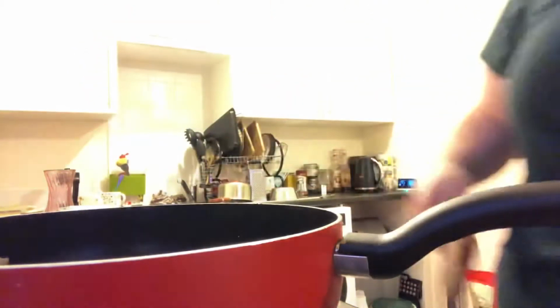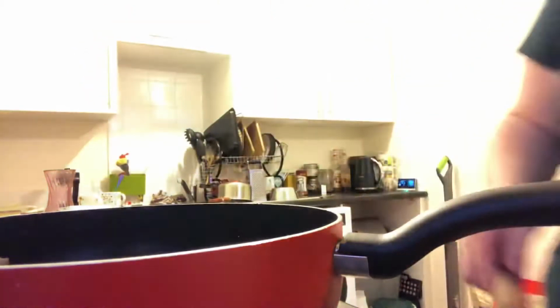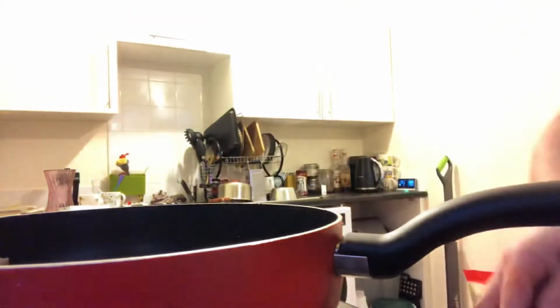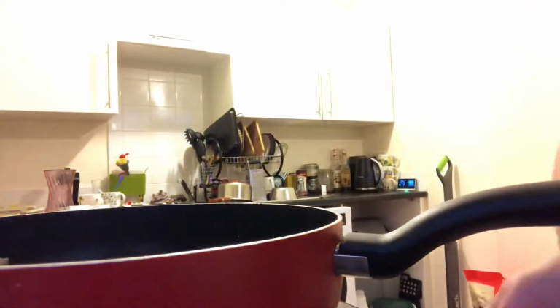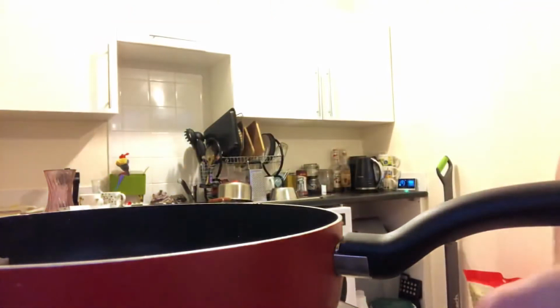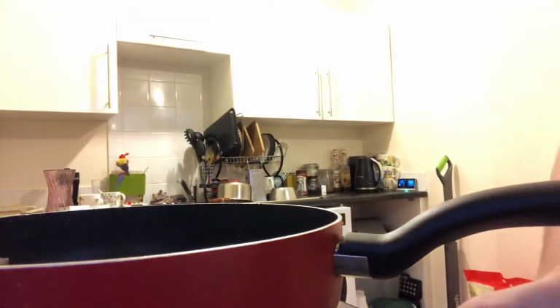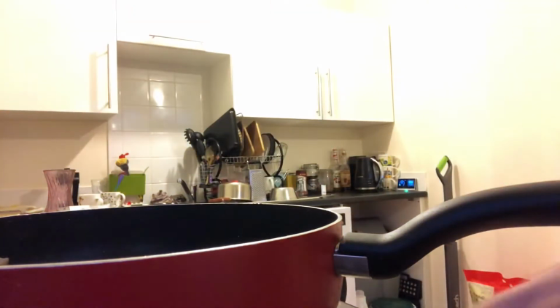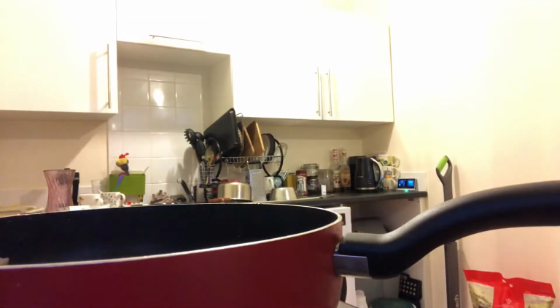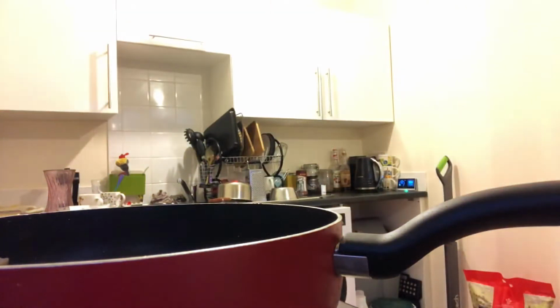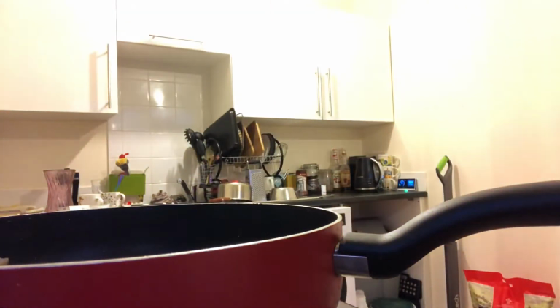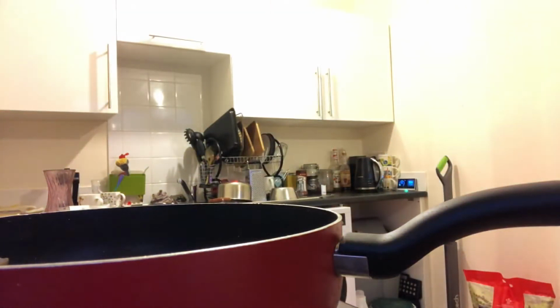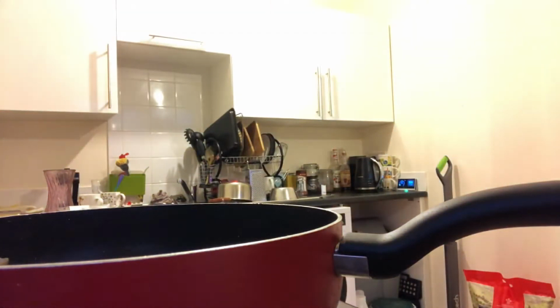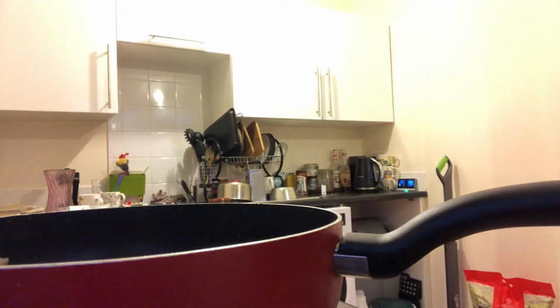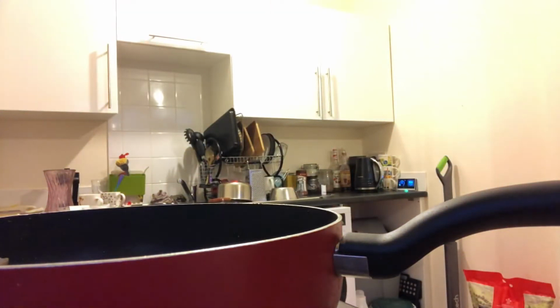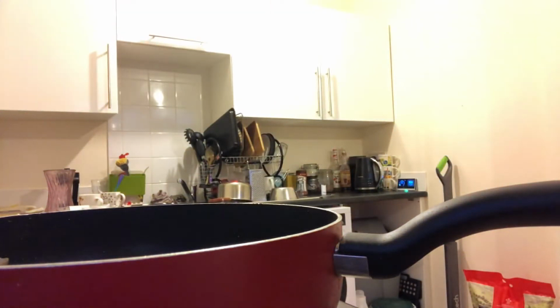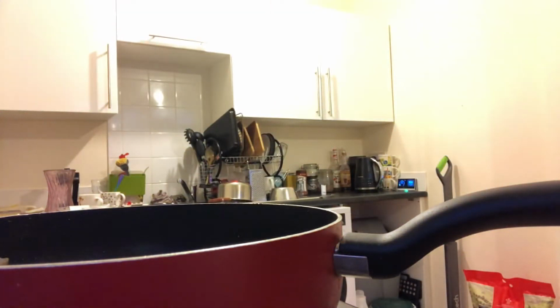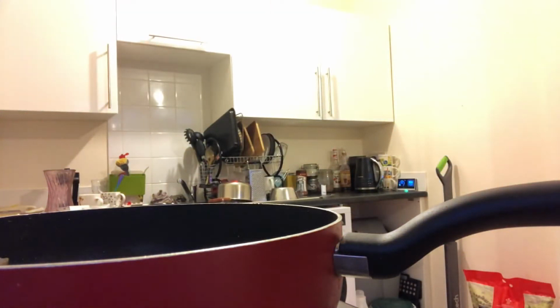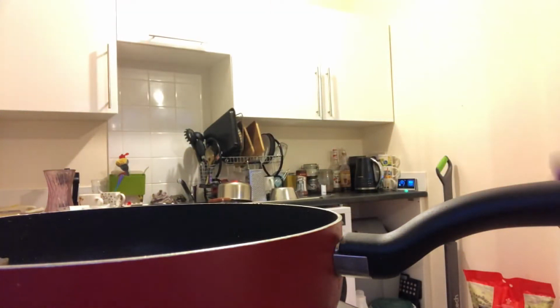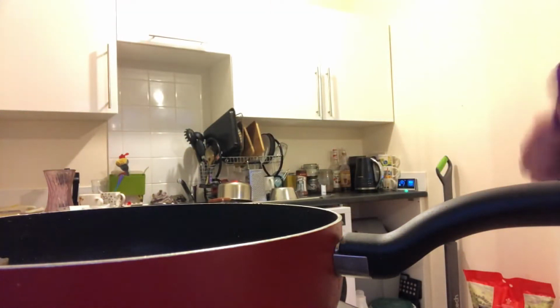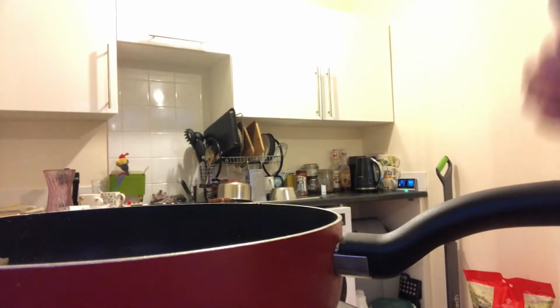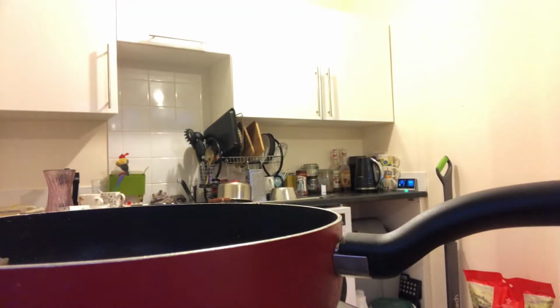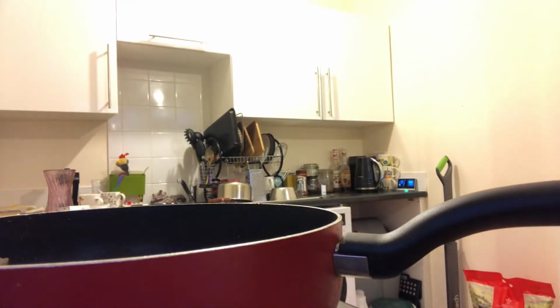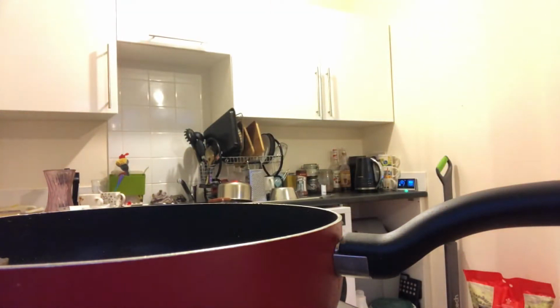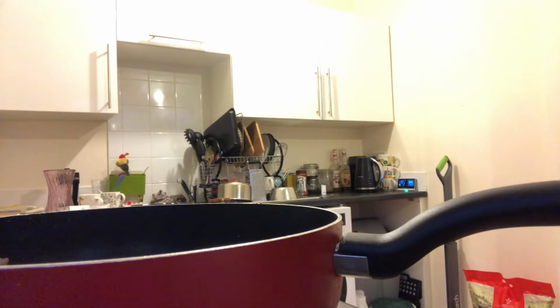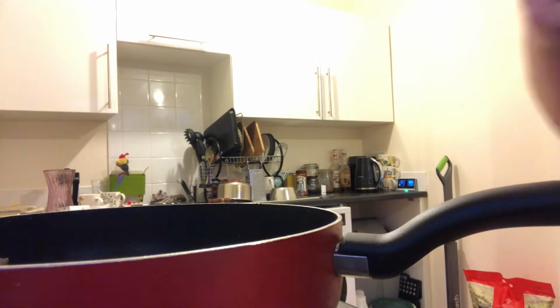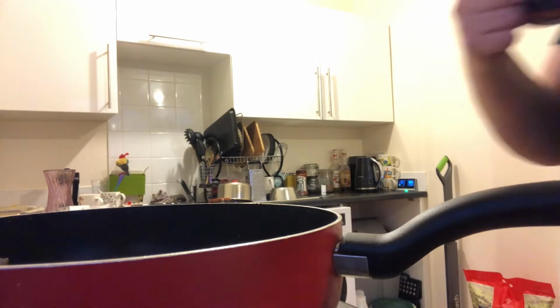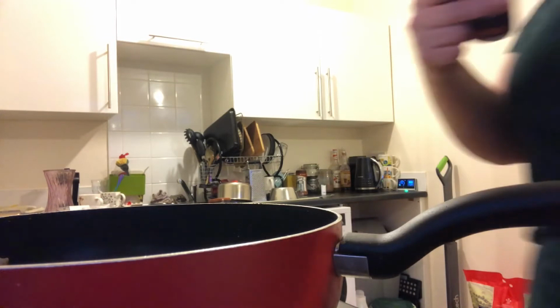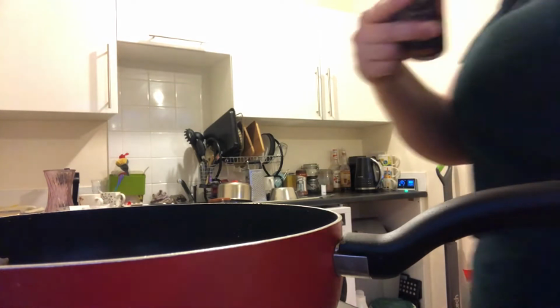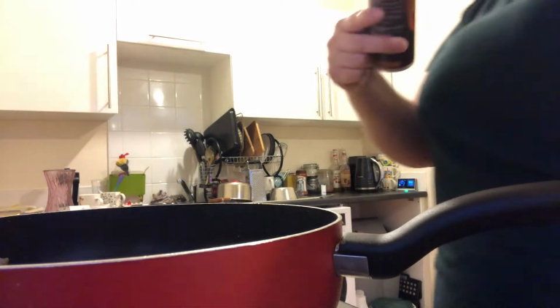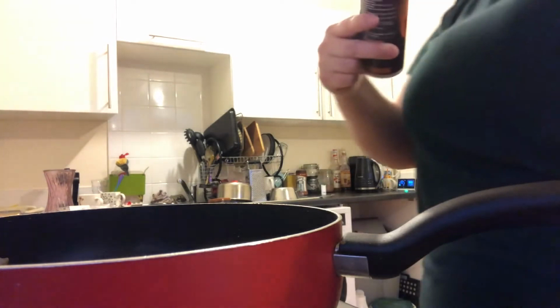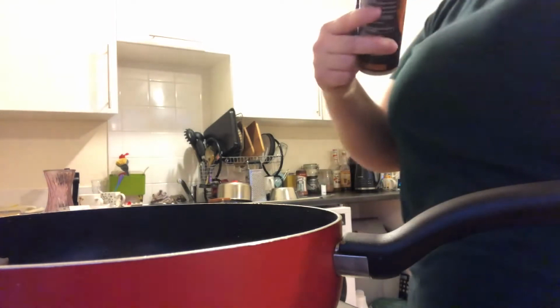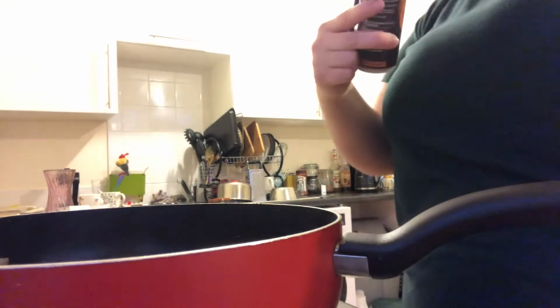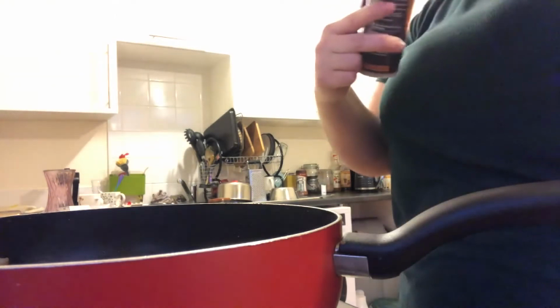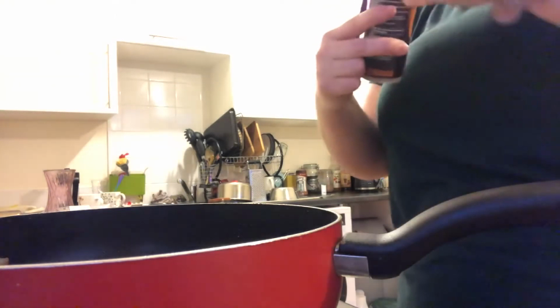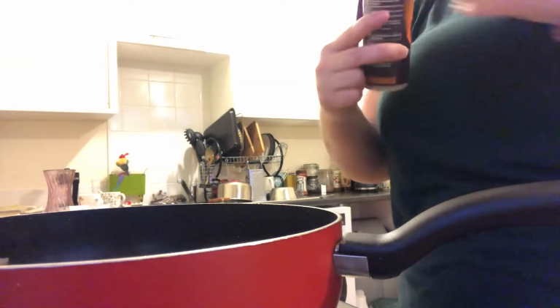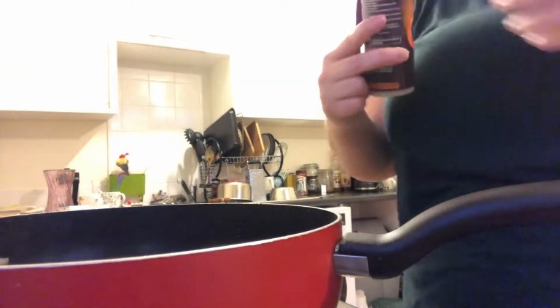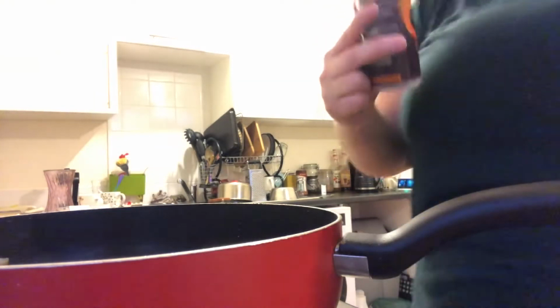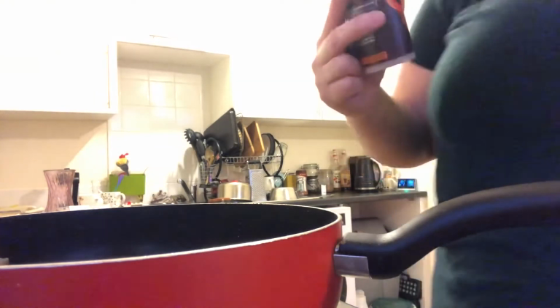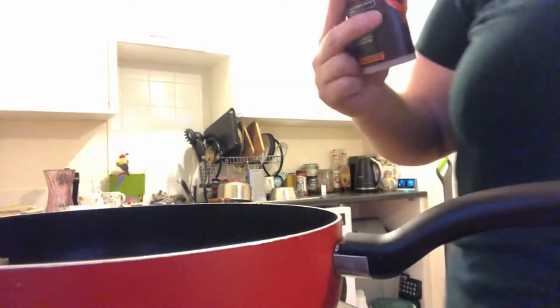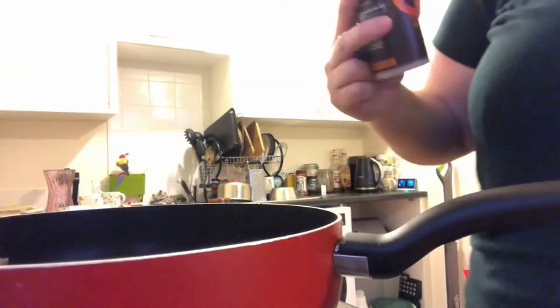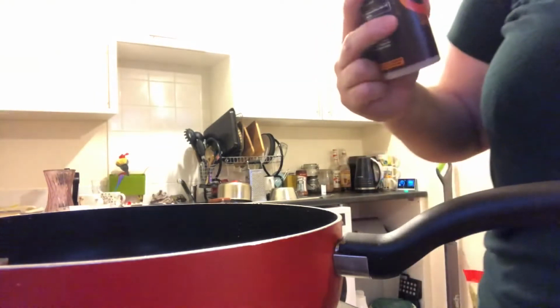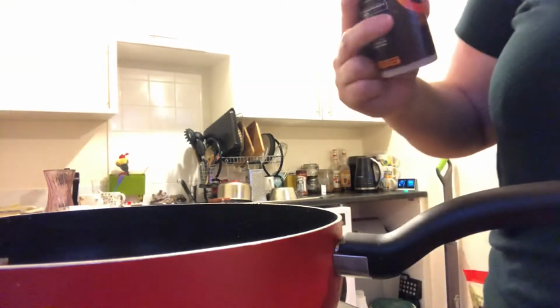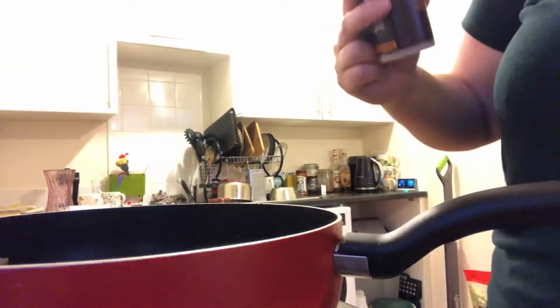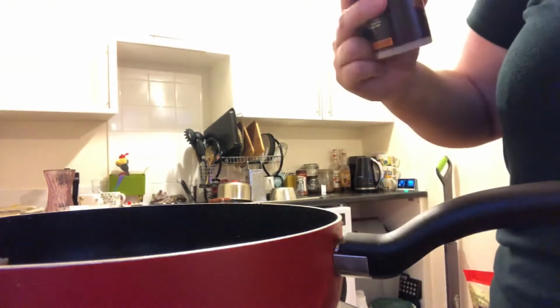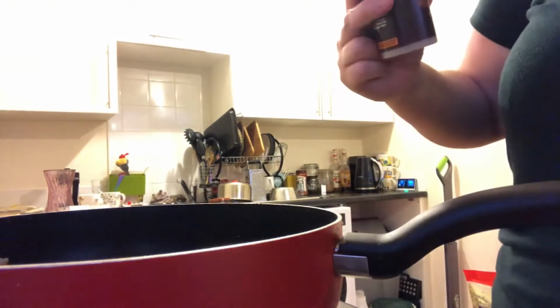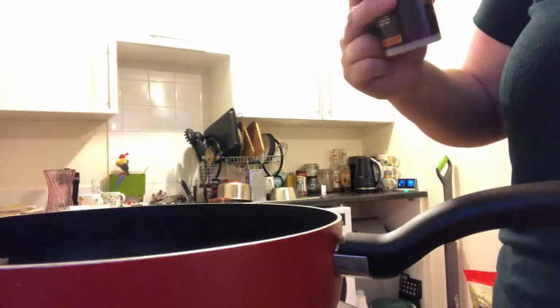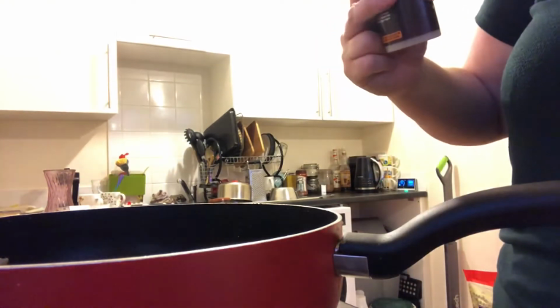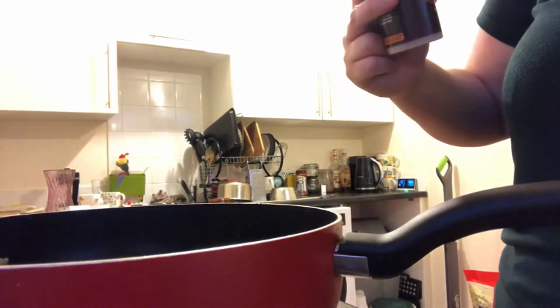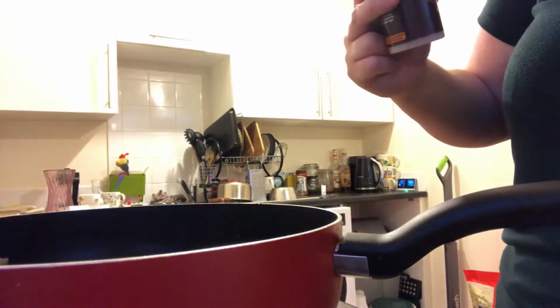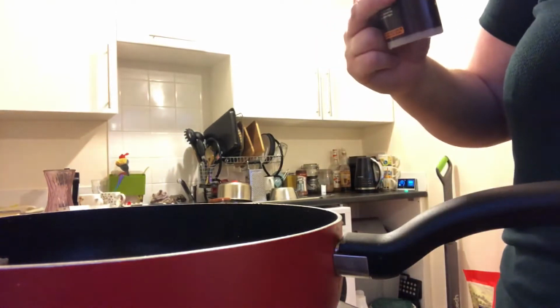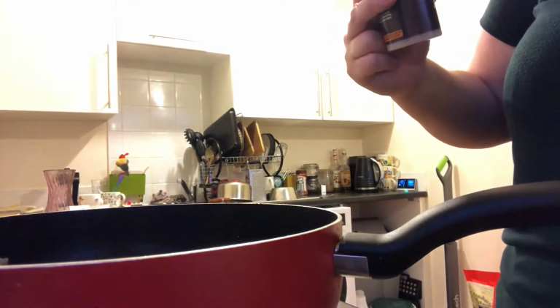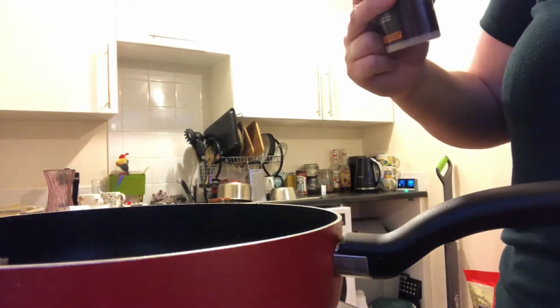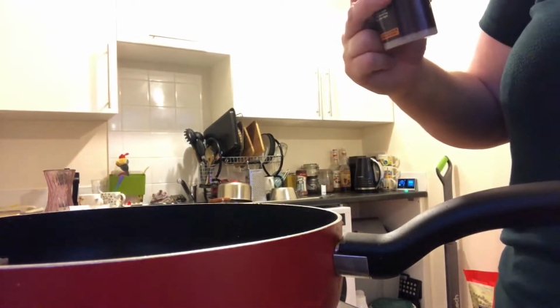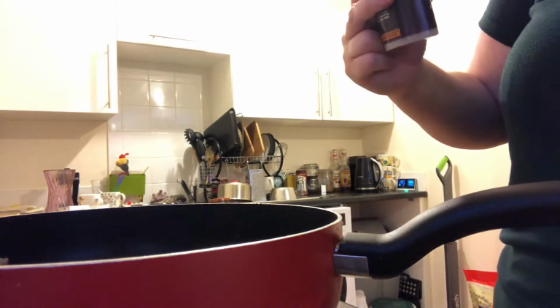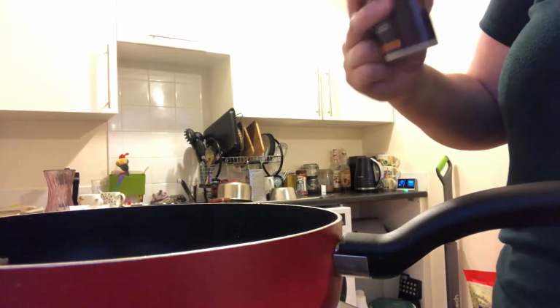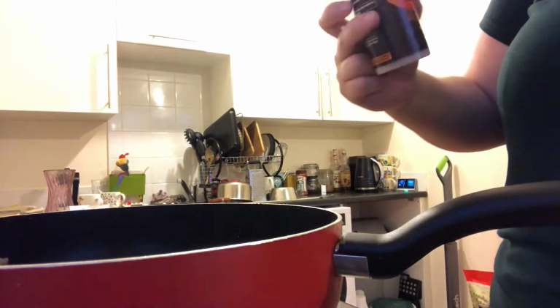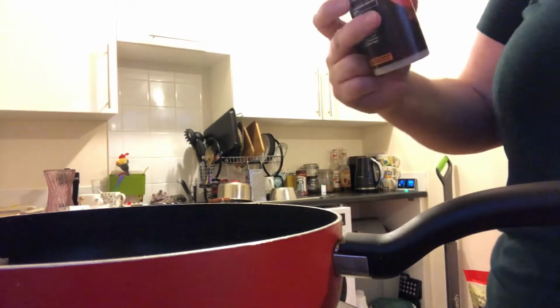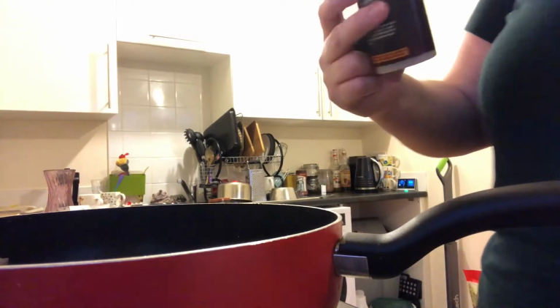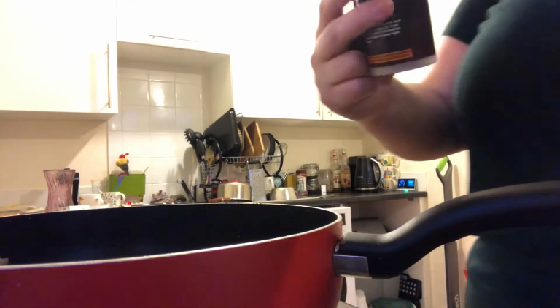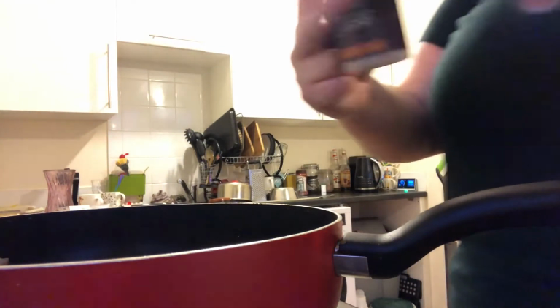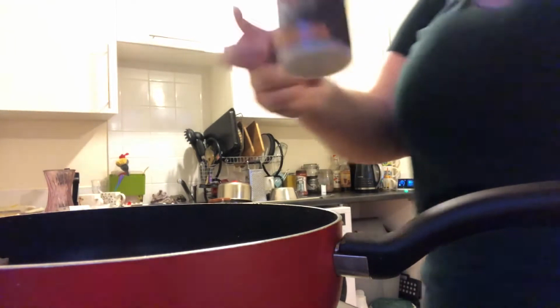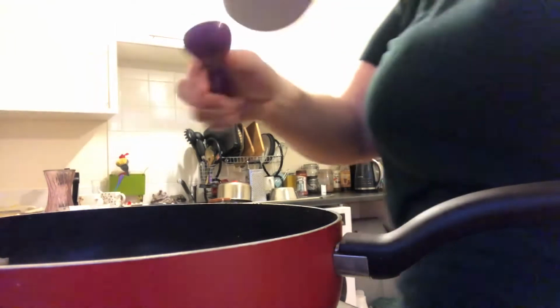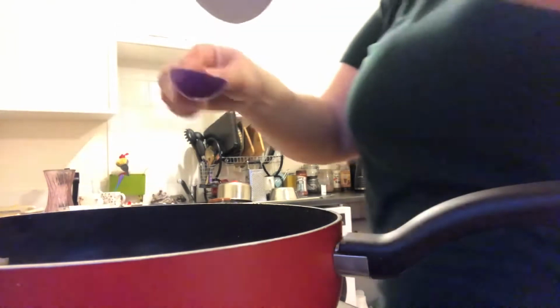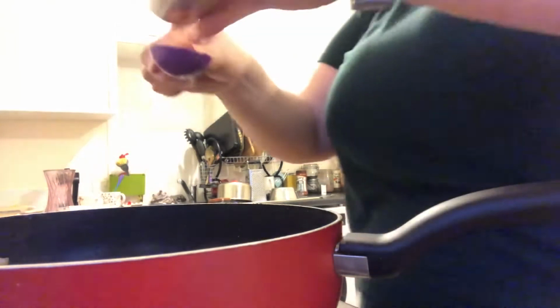Then the curry powder - I hope I've got enough. It says four tablespoons, yes four tablespoons.